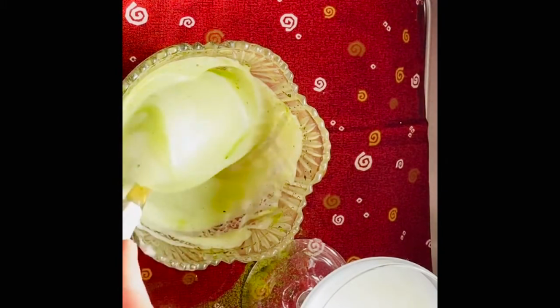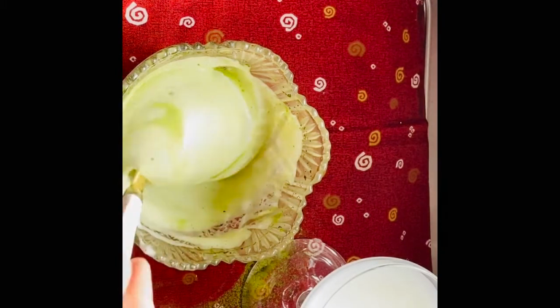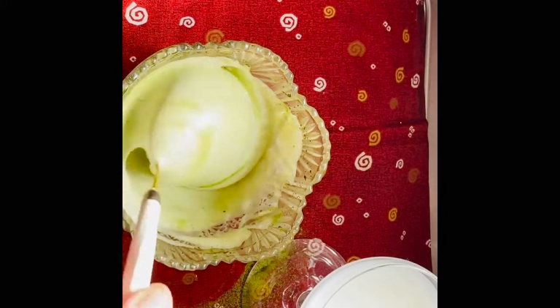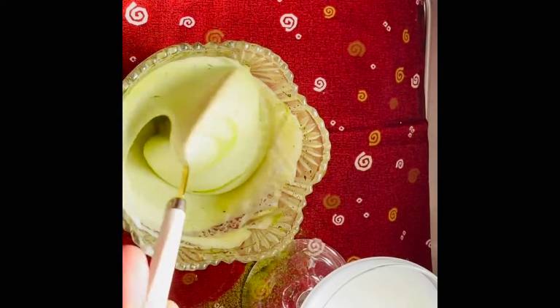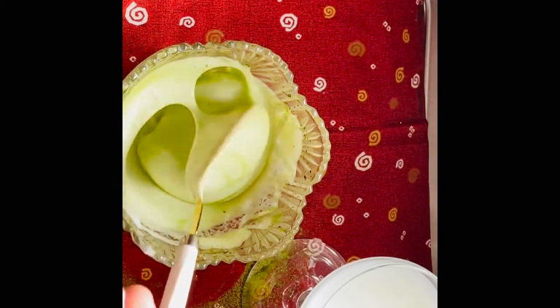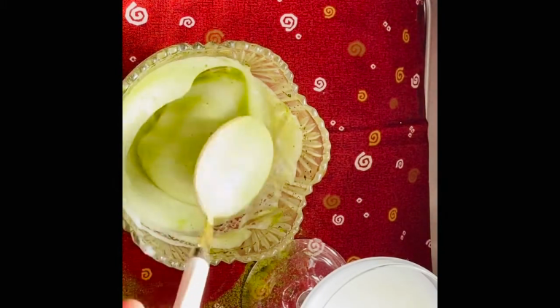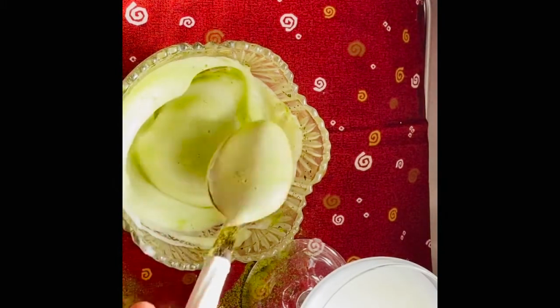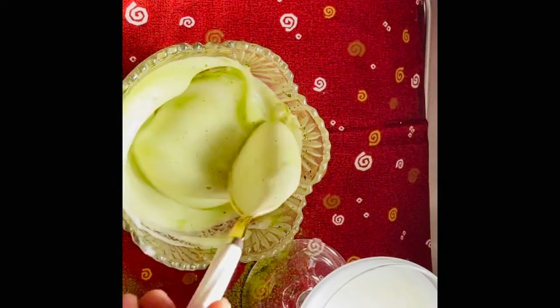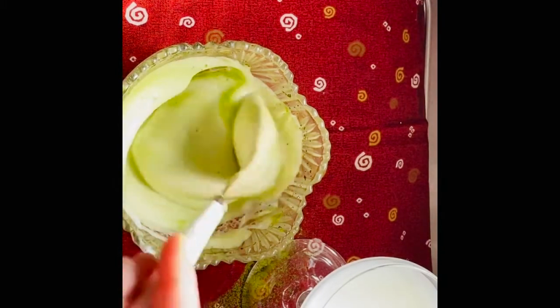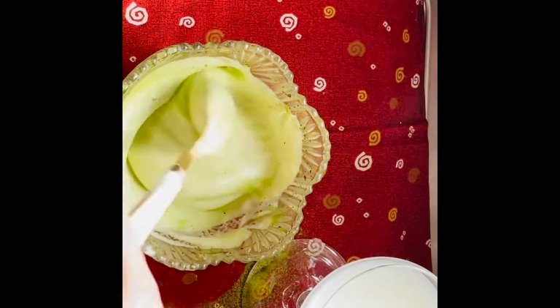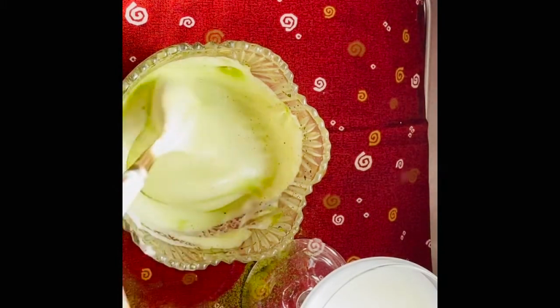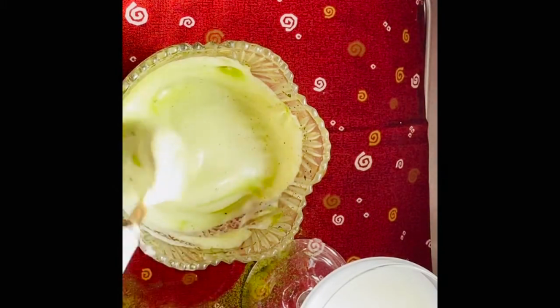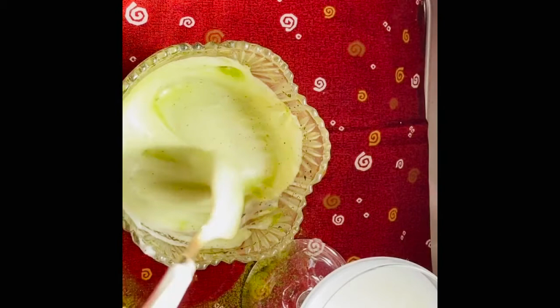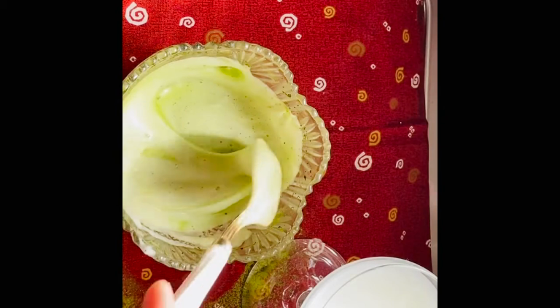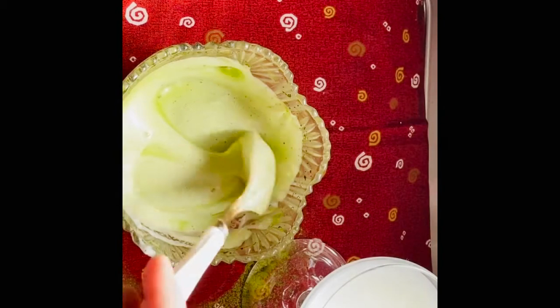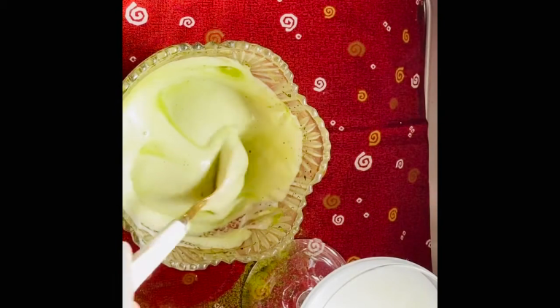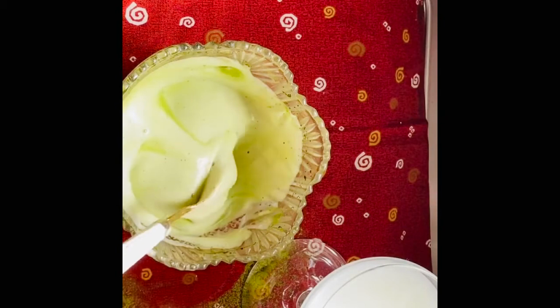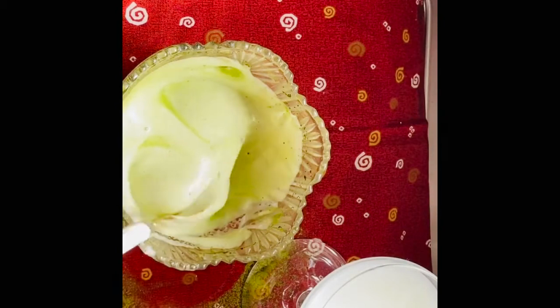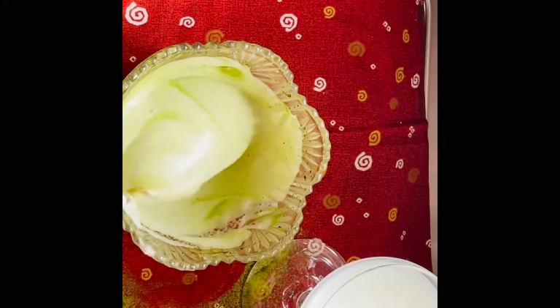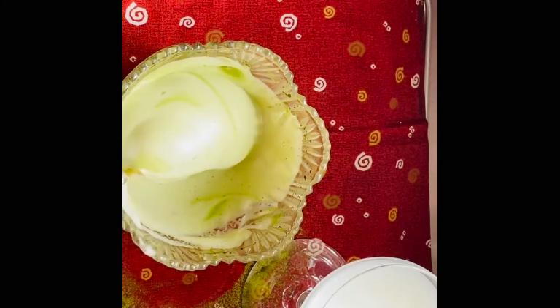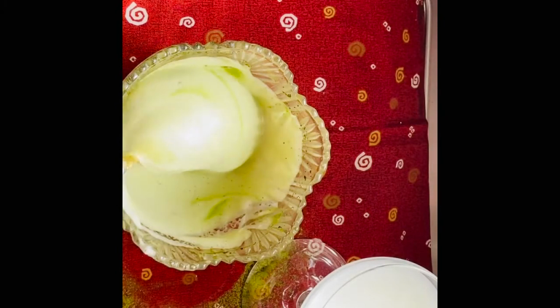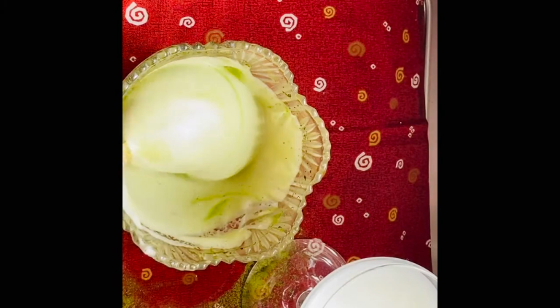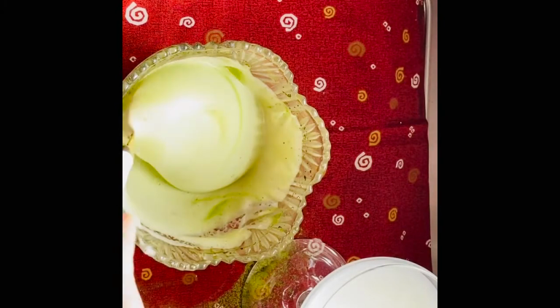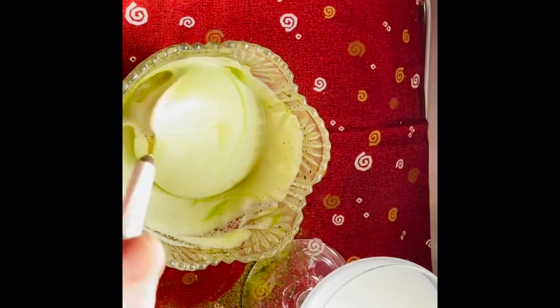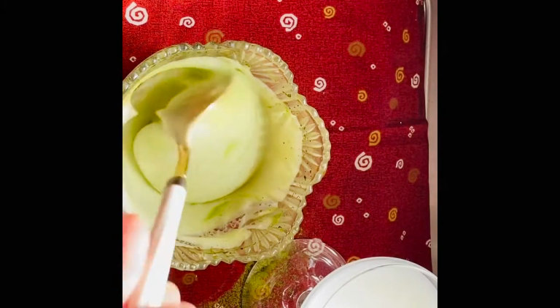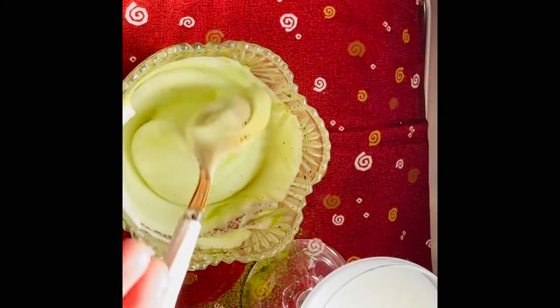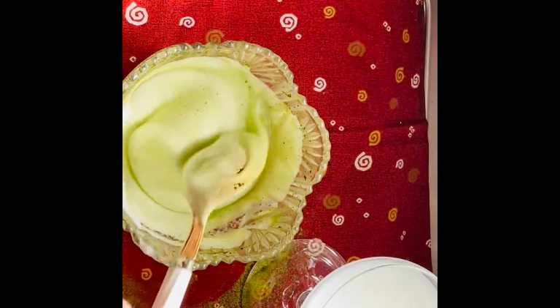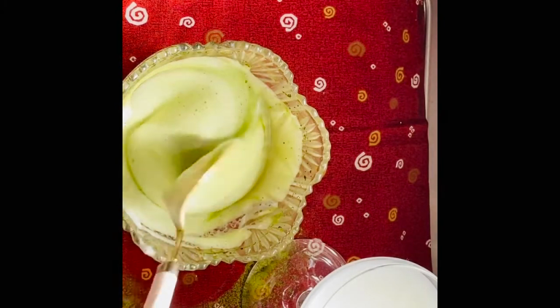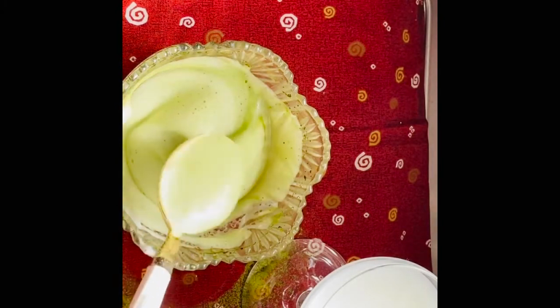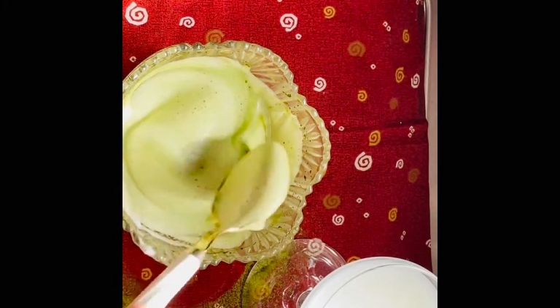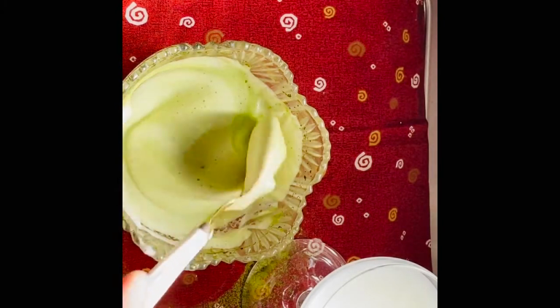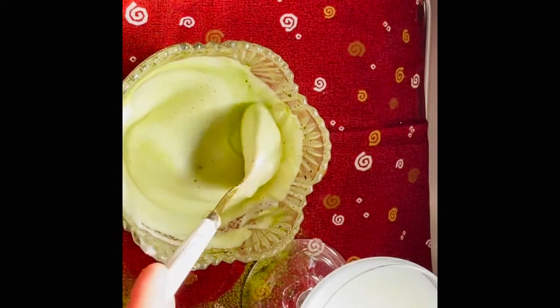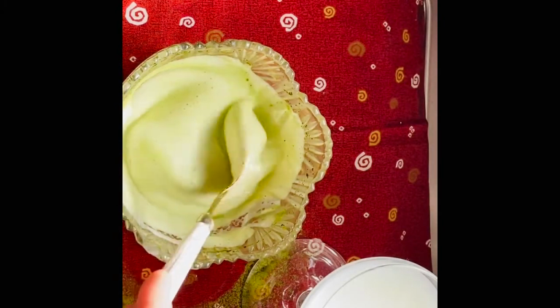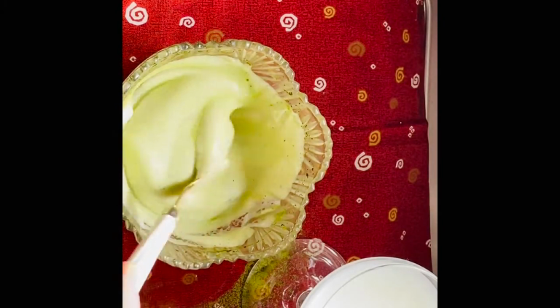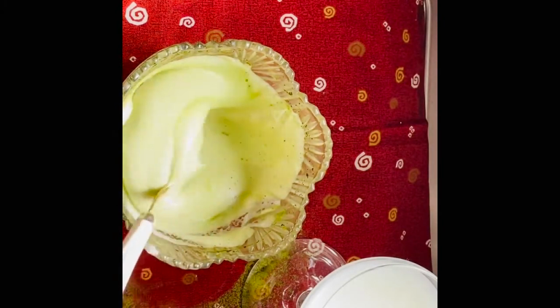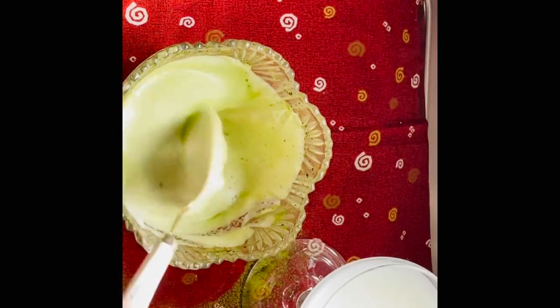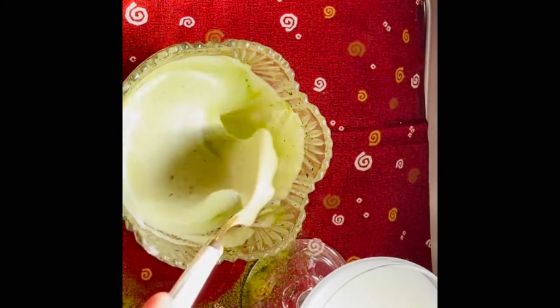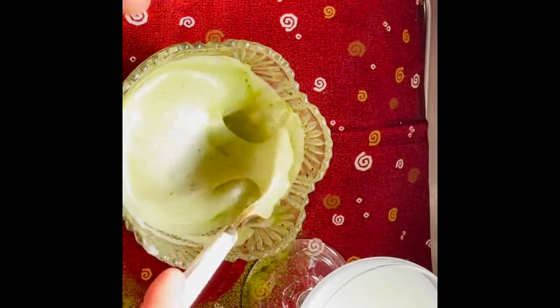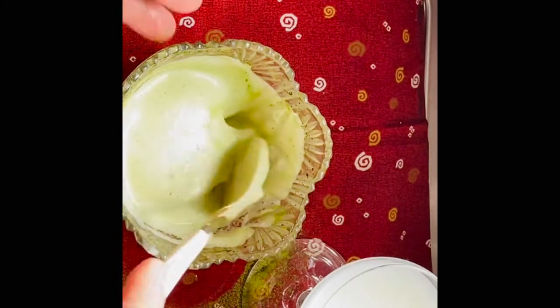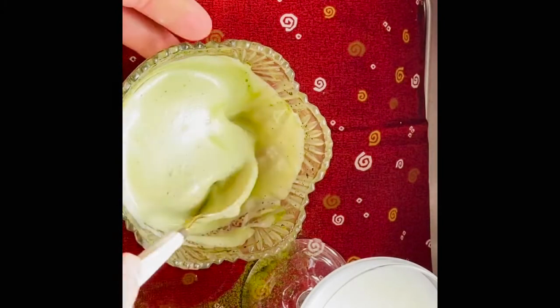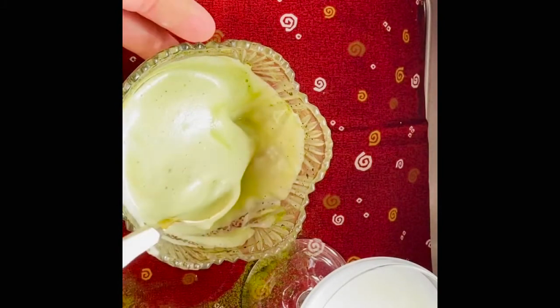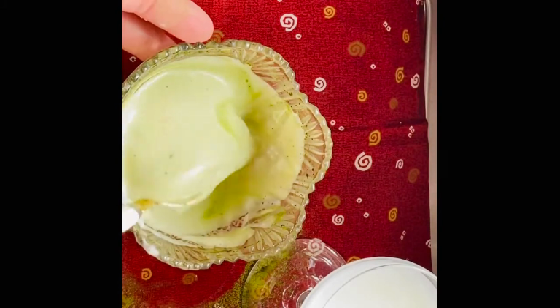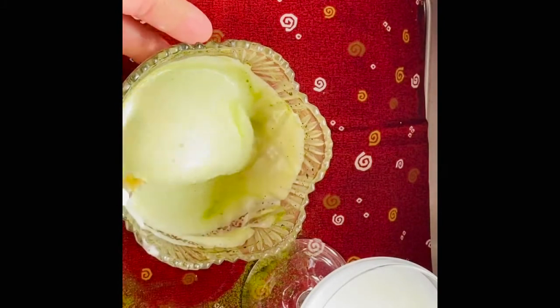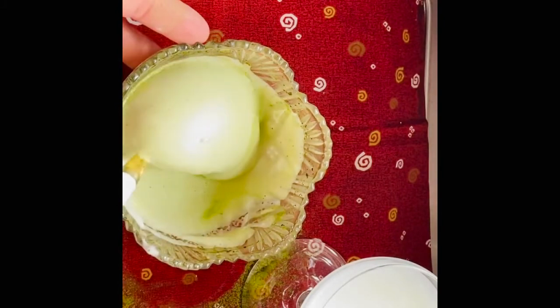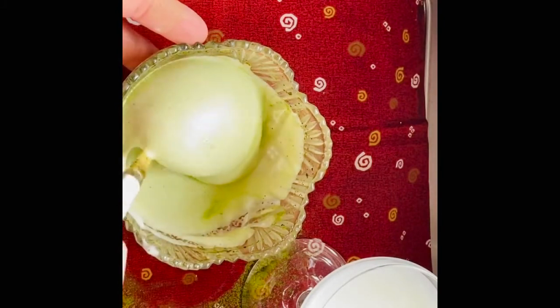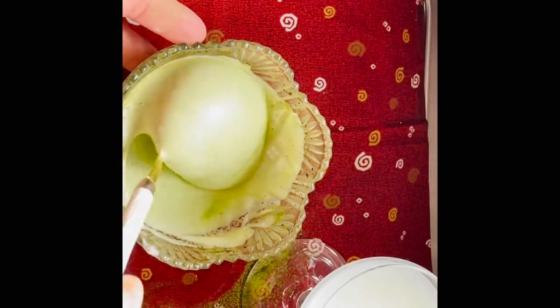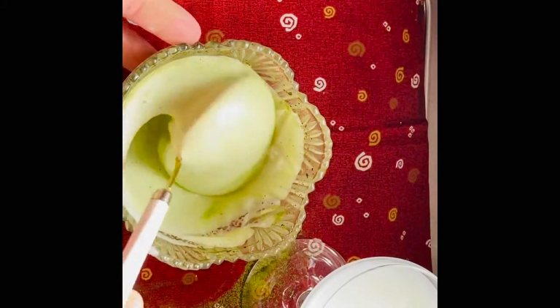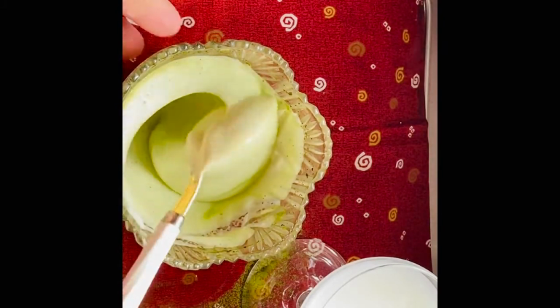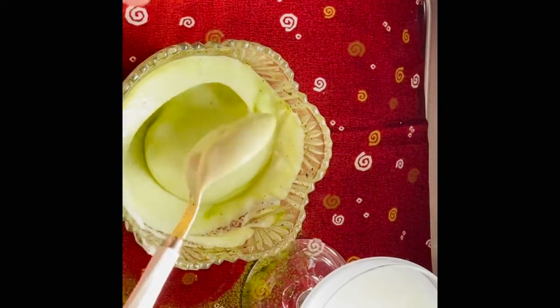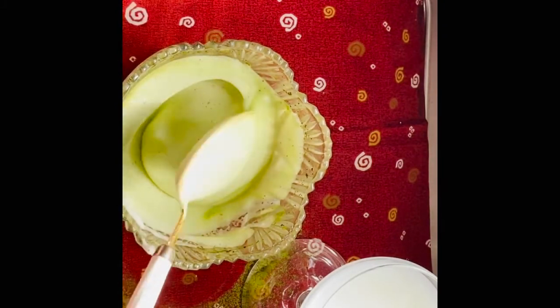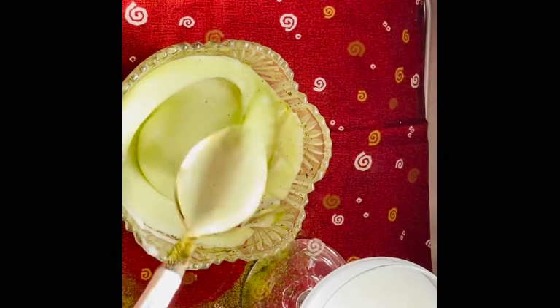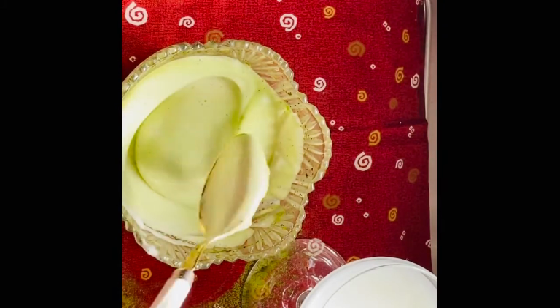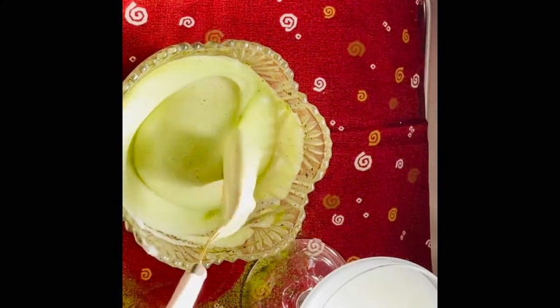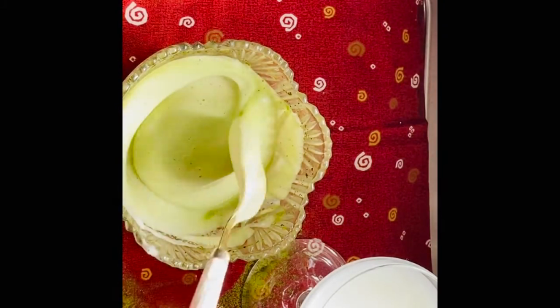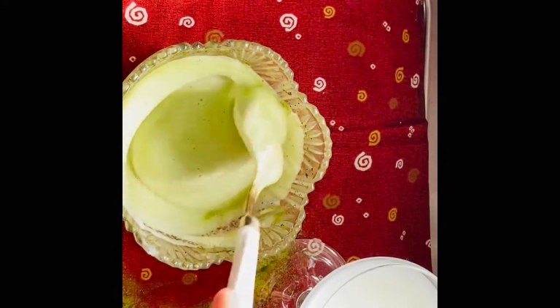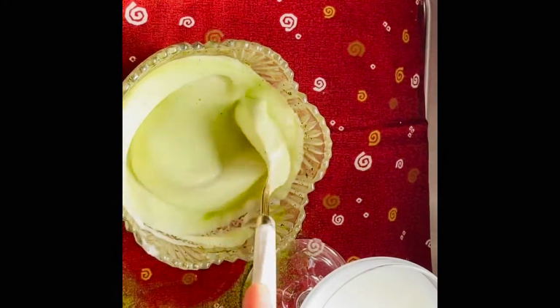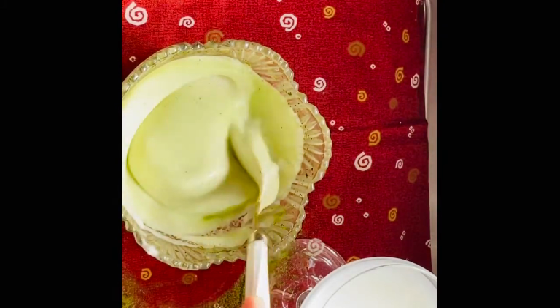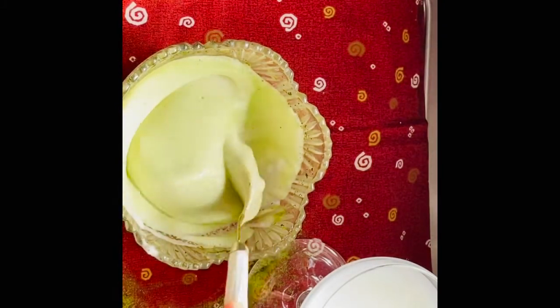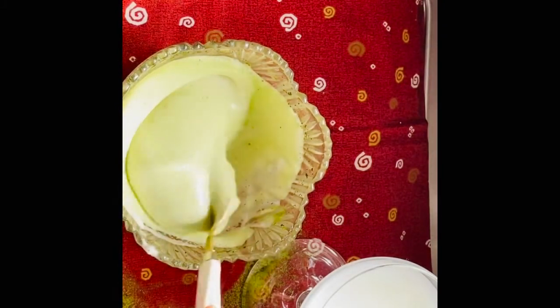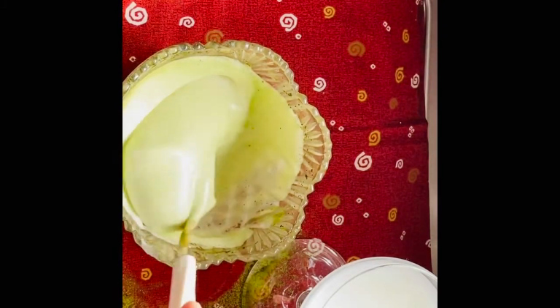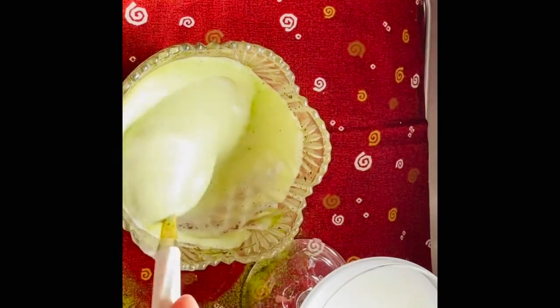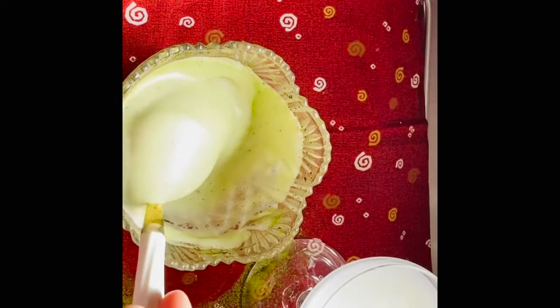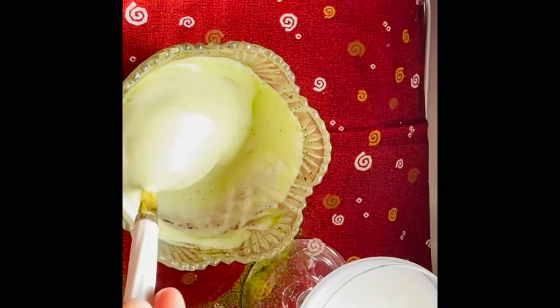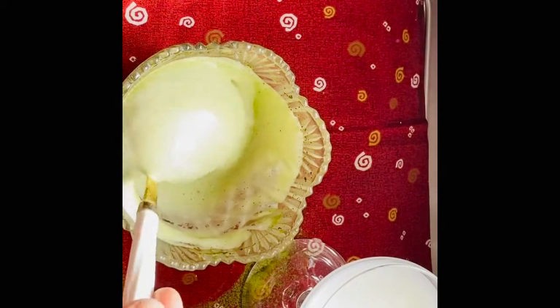Hot water. Bago natin i-fold, magpalalabas itong green na kulay ng matcha.